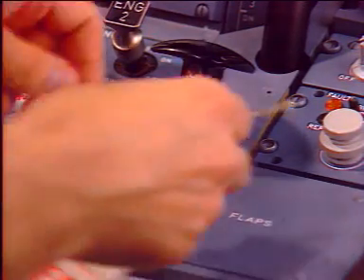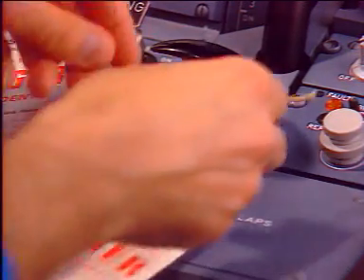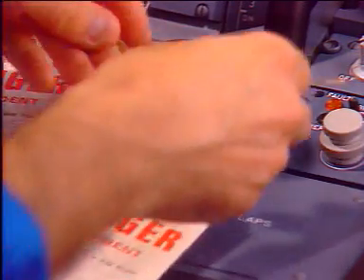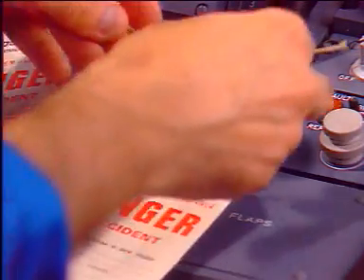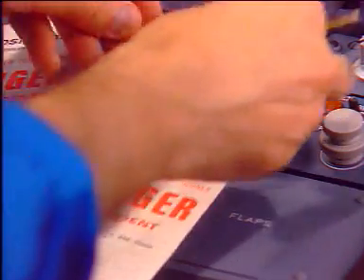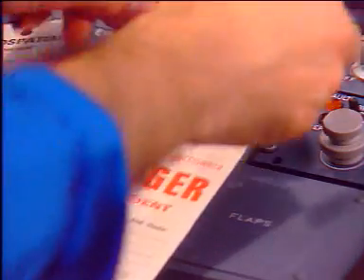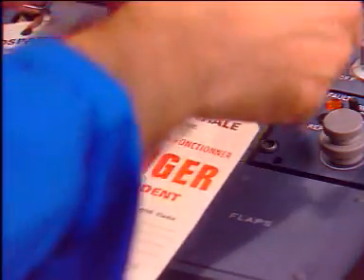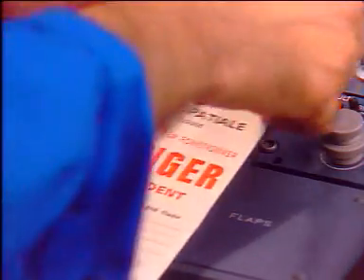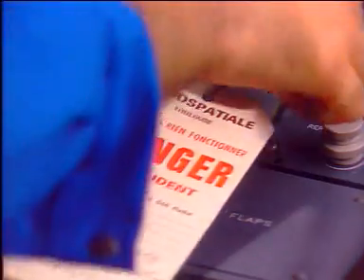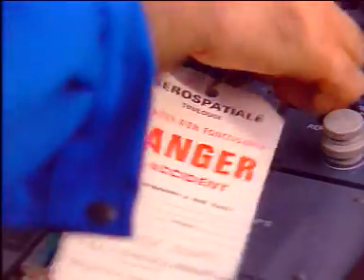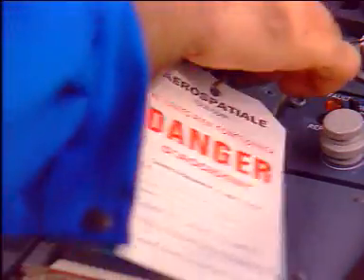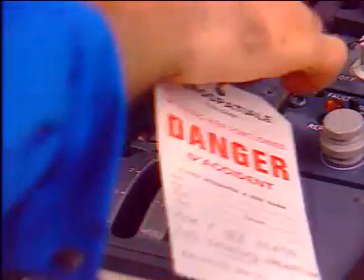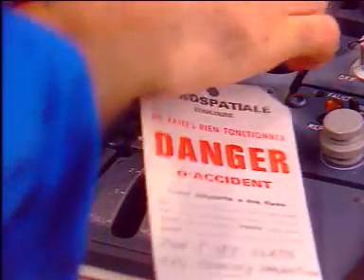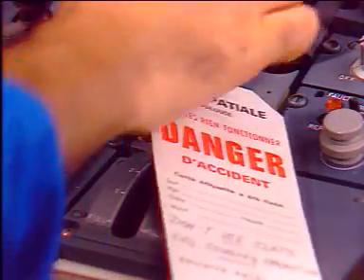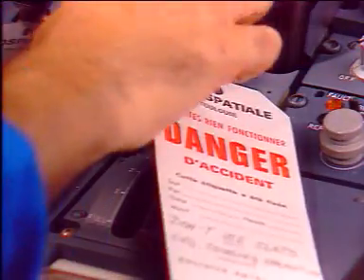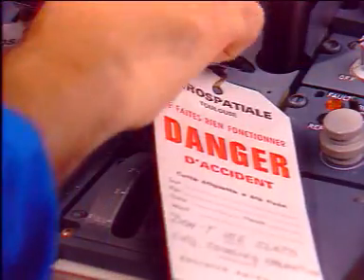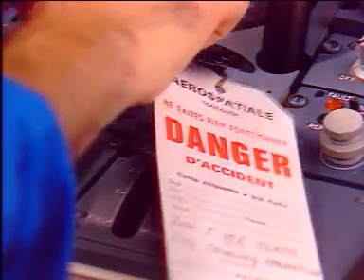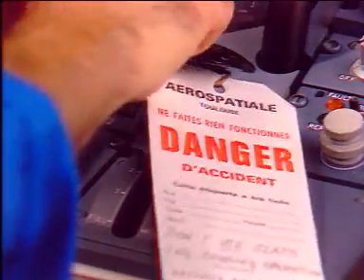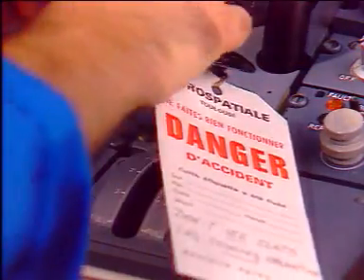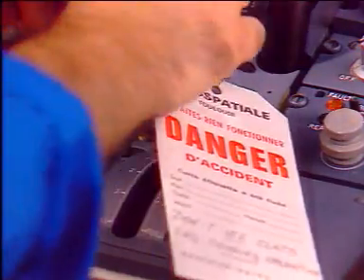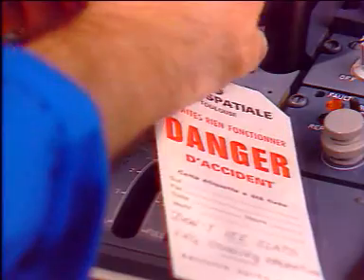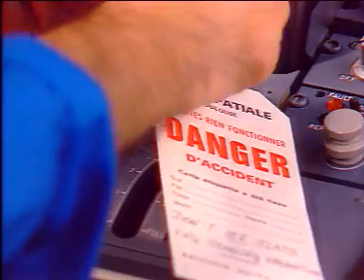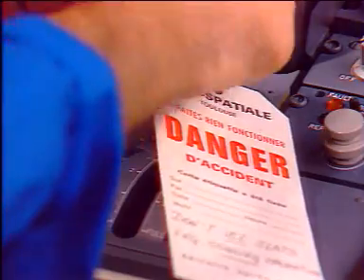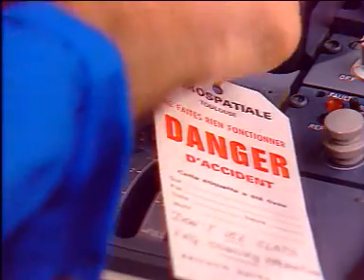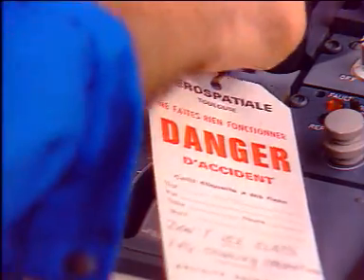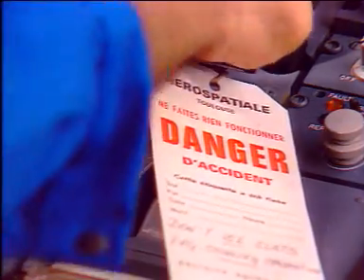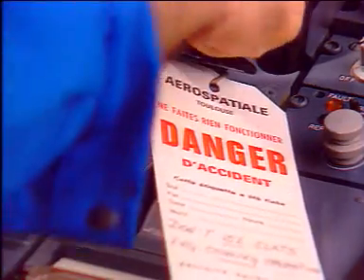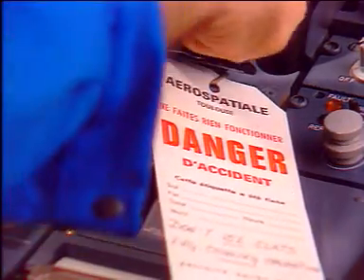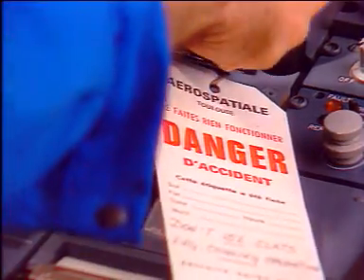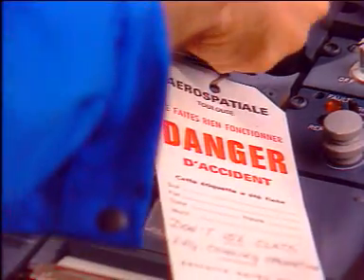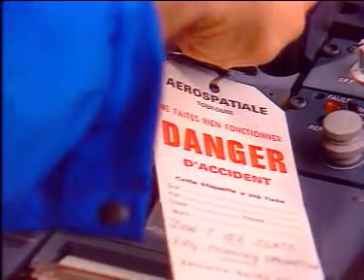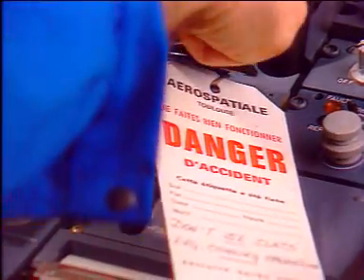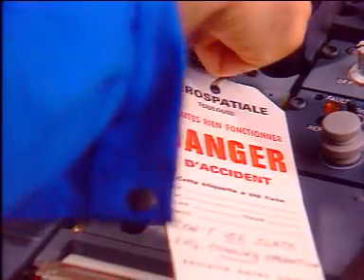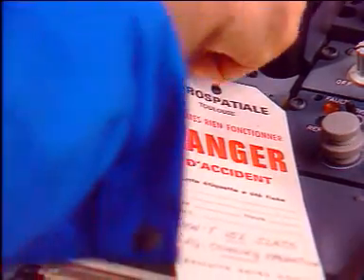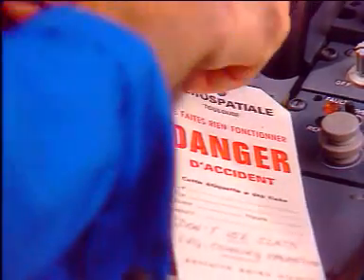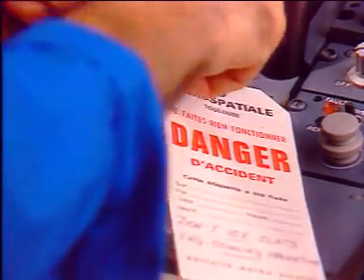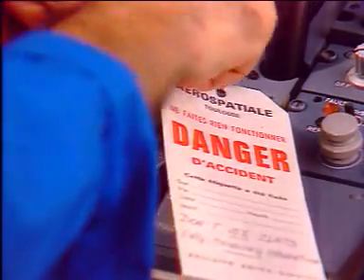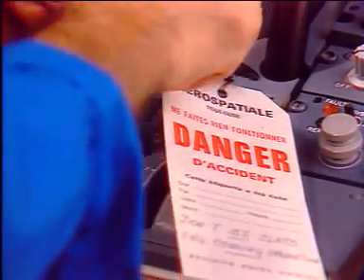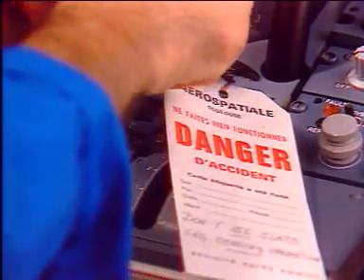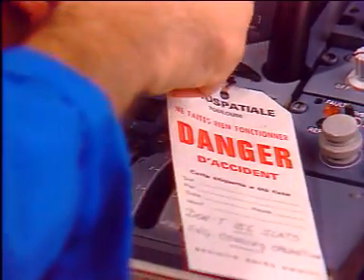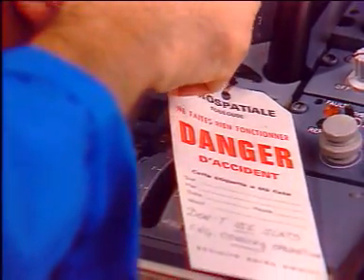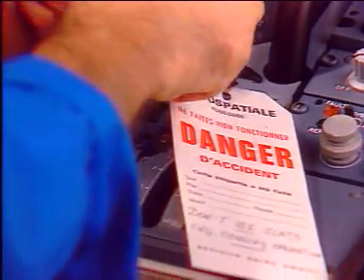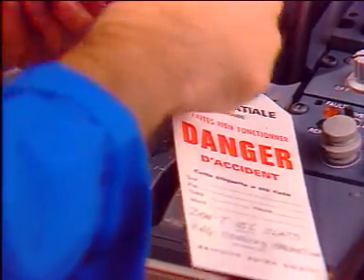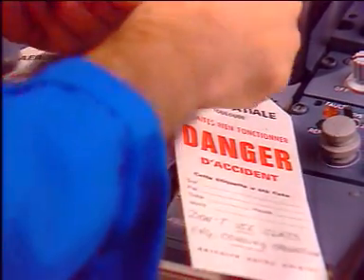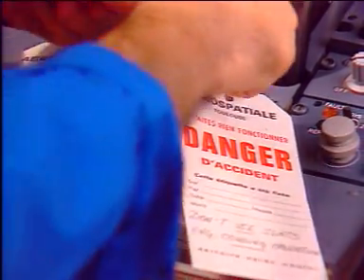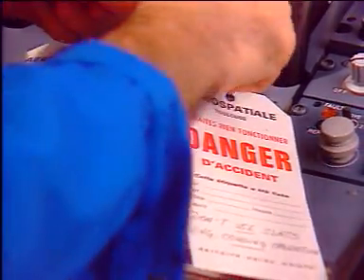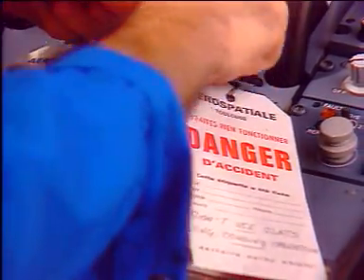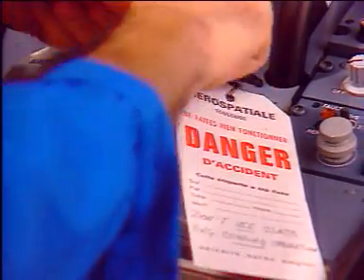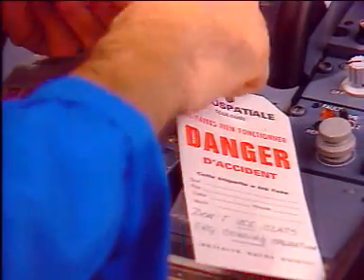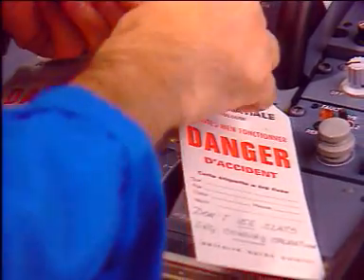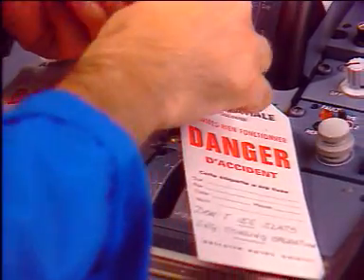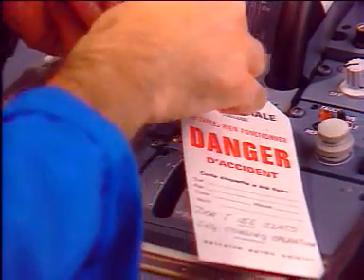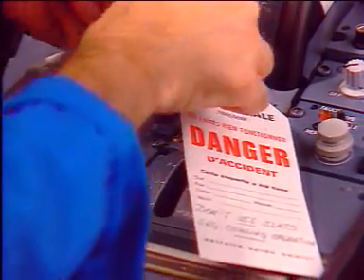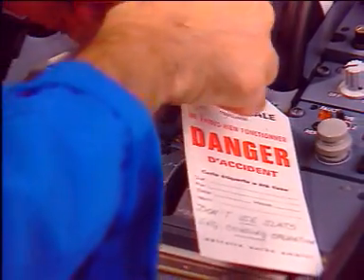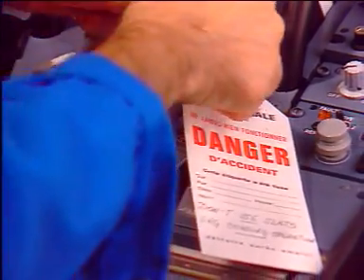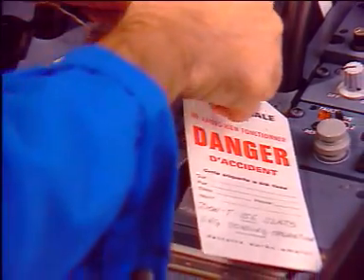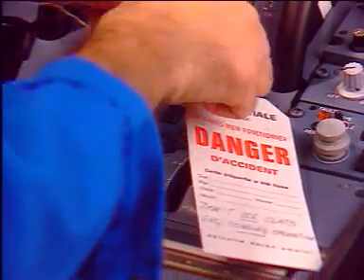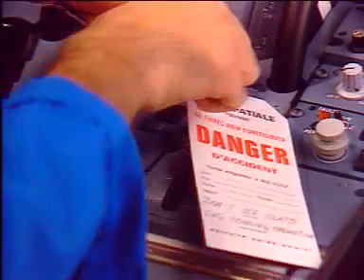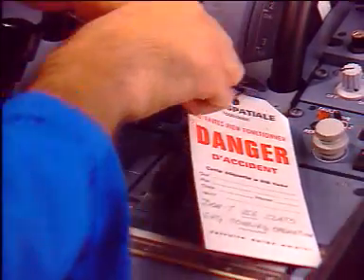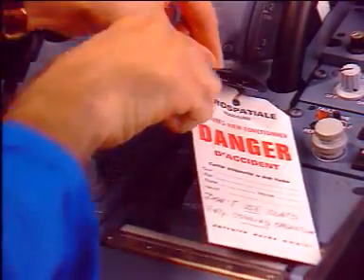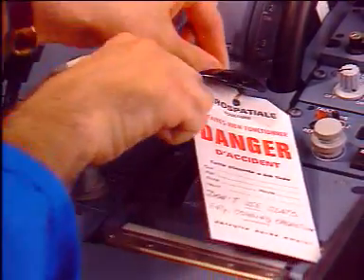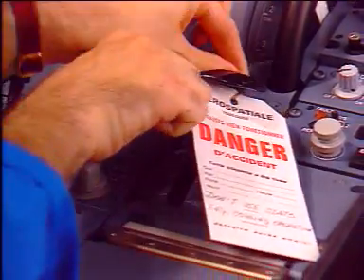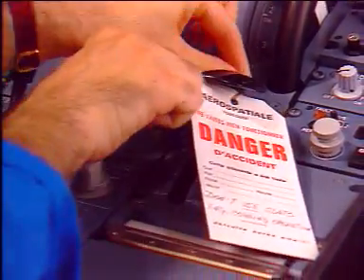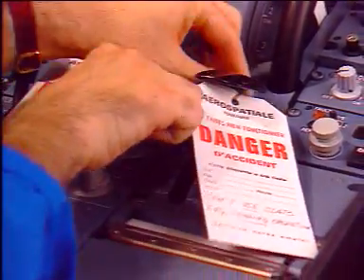Then, install a warning notice on the slats control lever, prohibiting use of the slats.